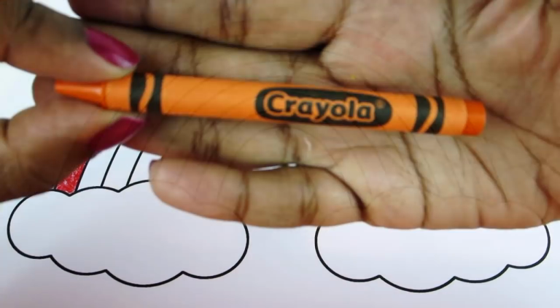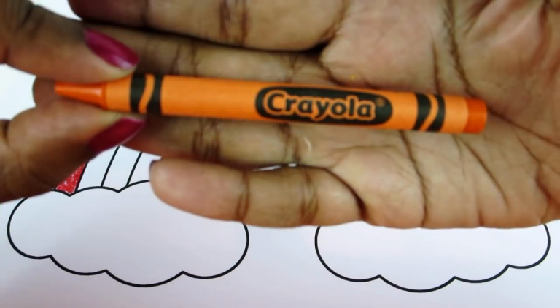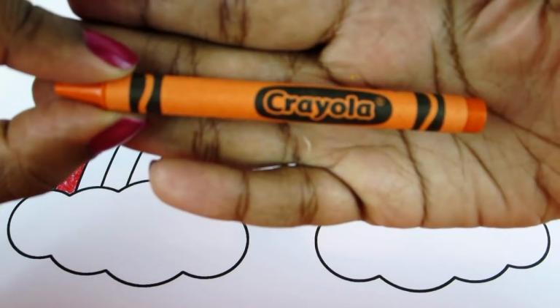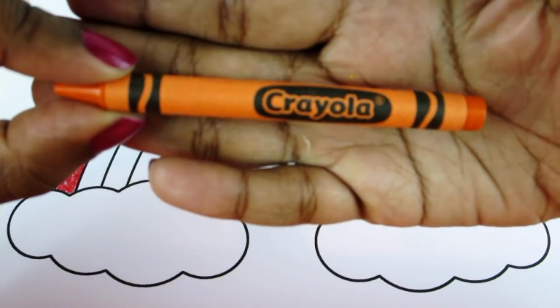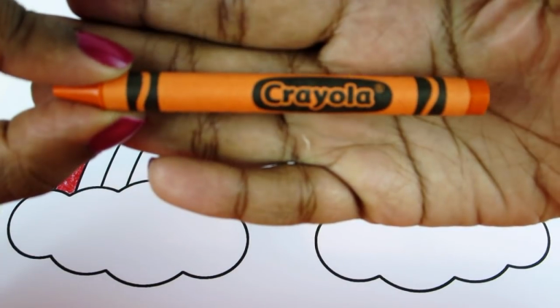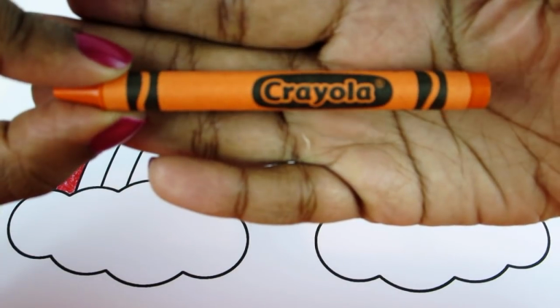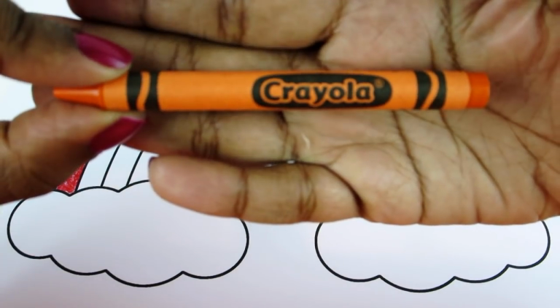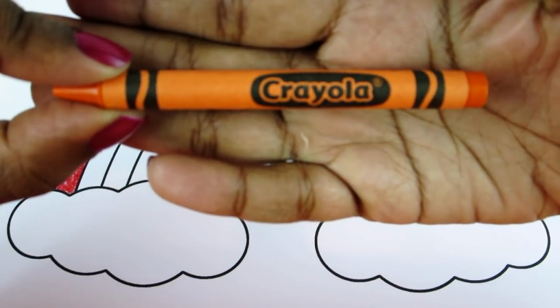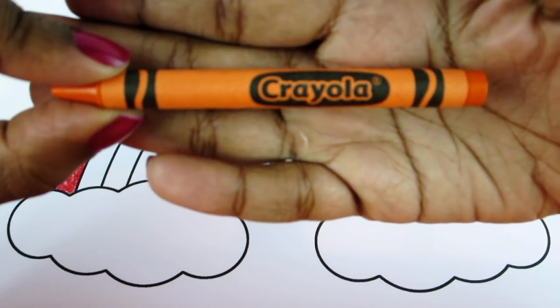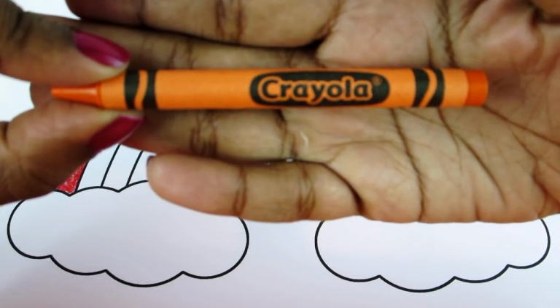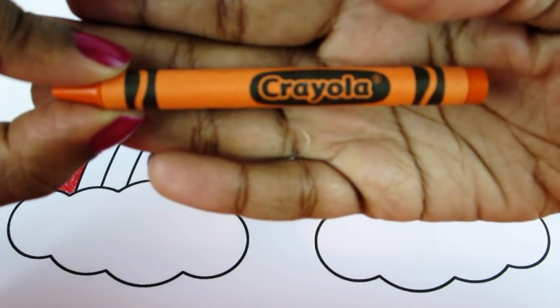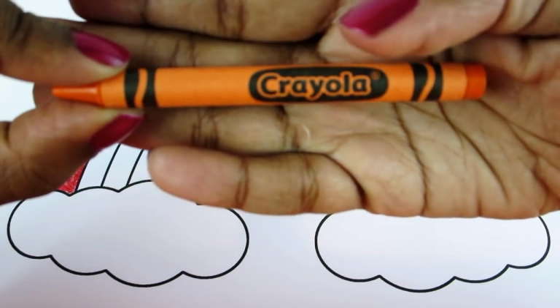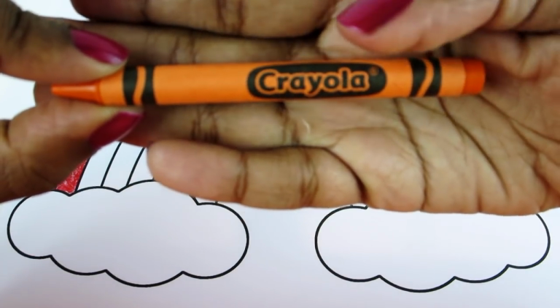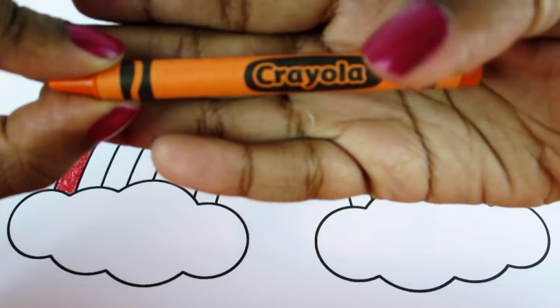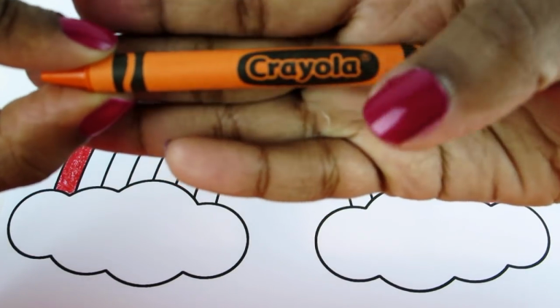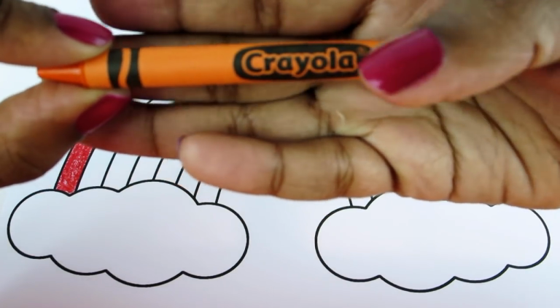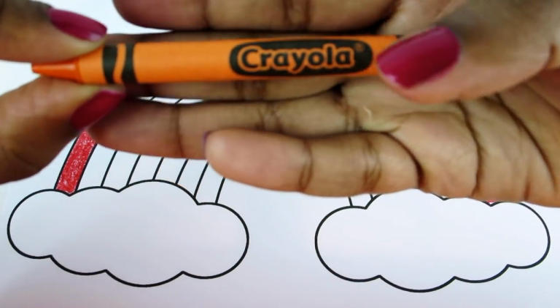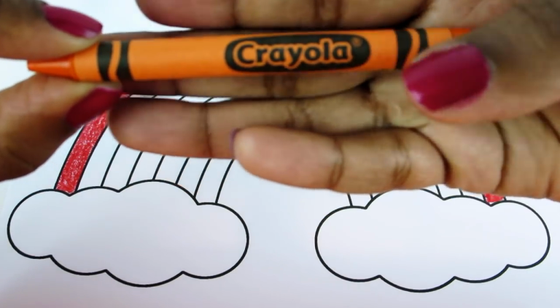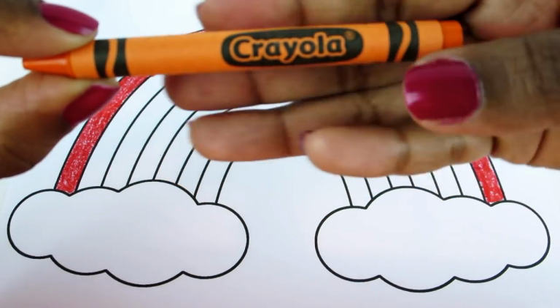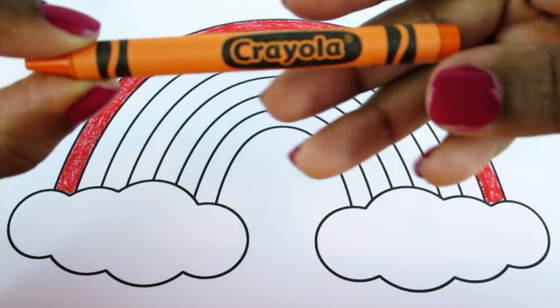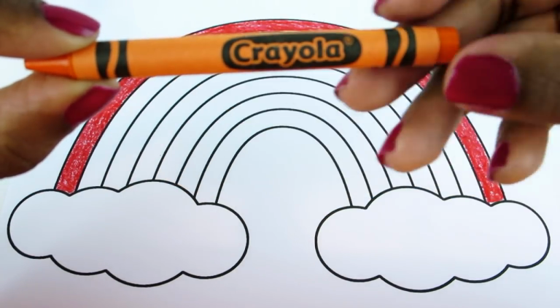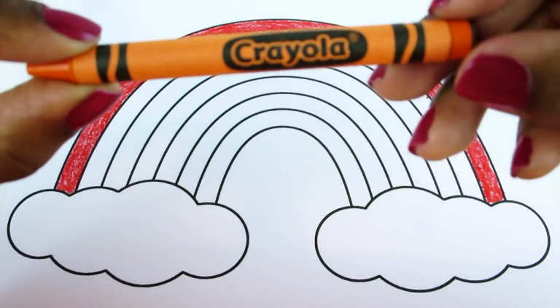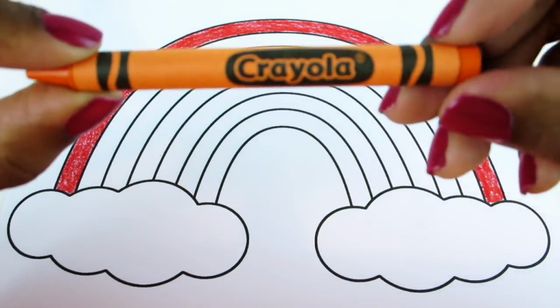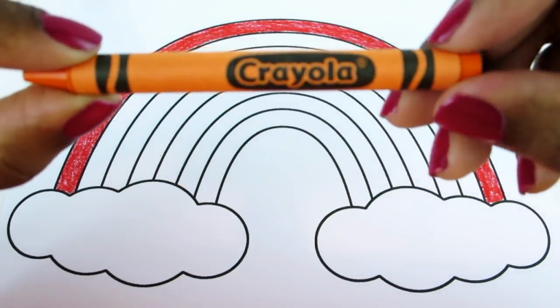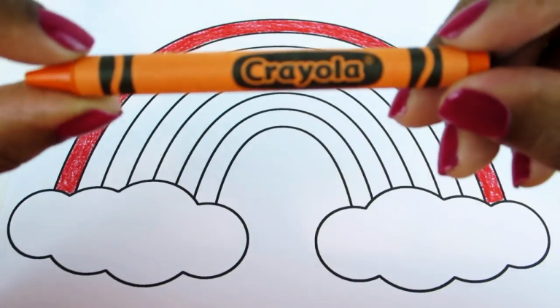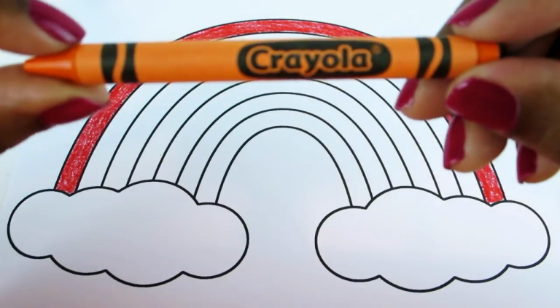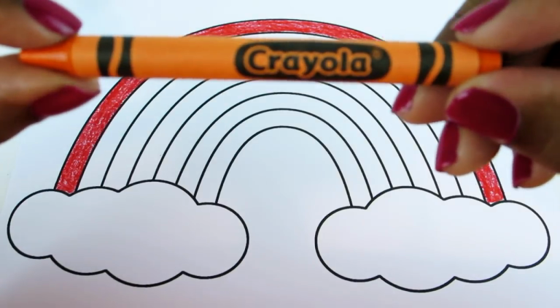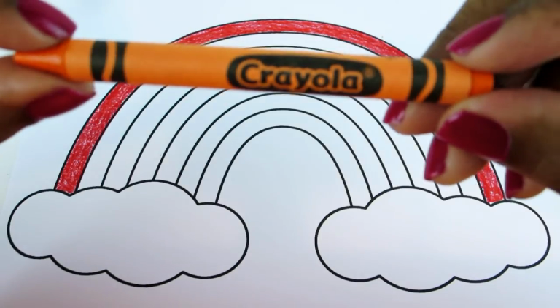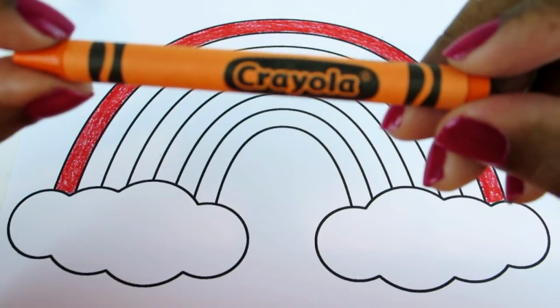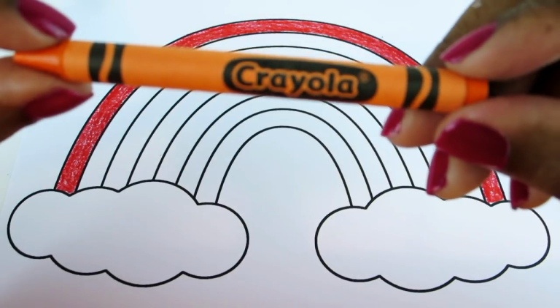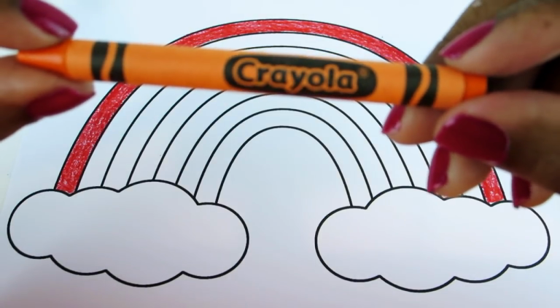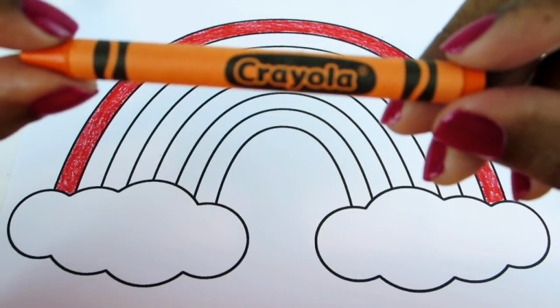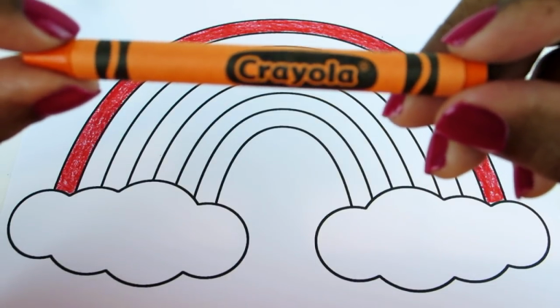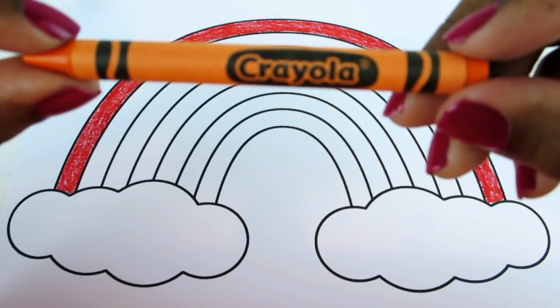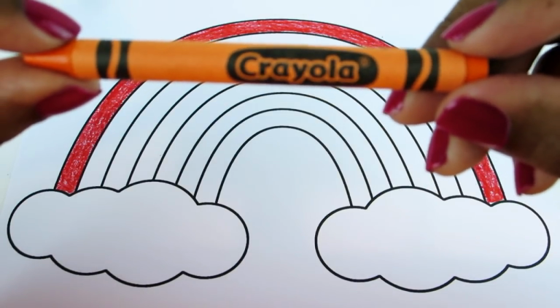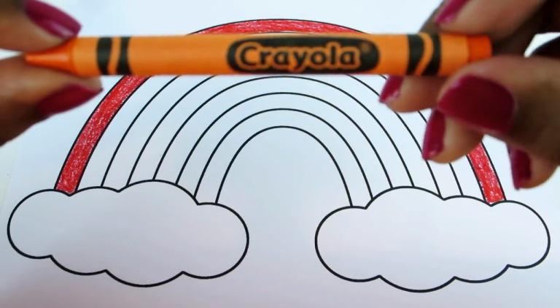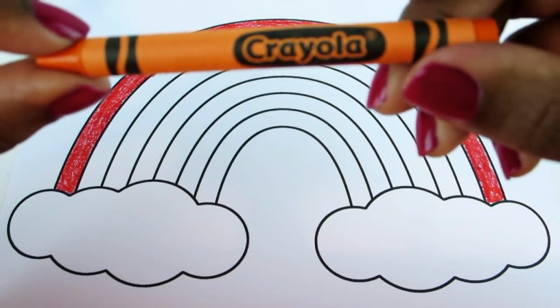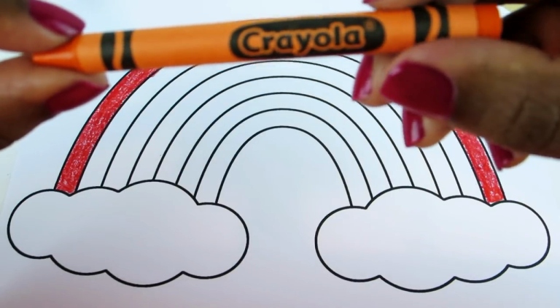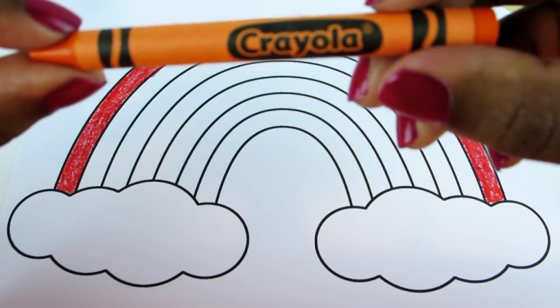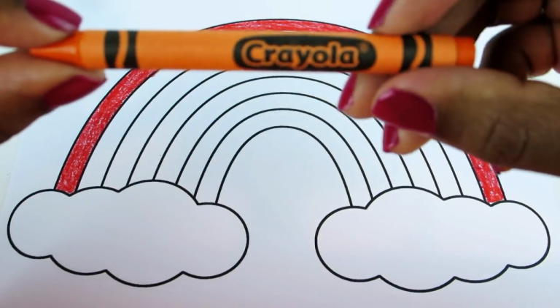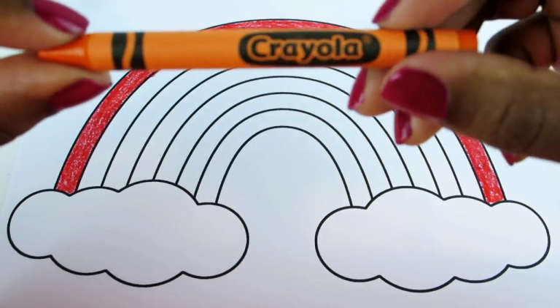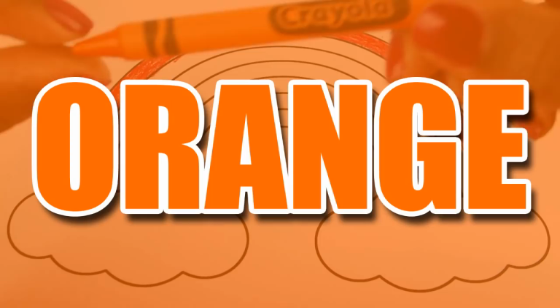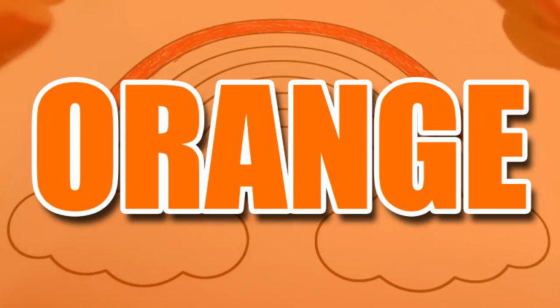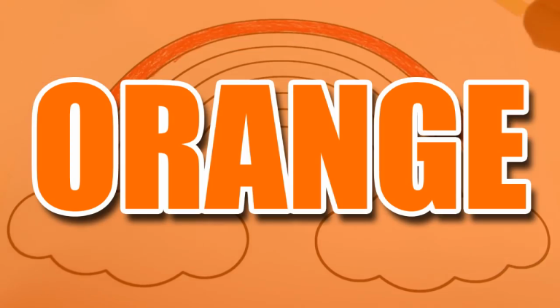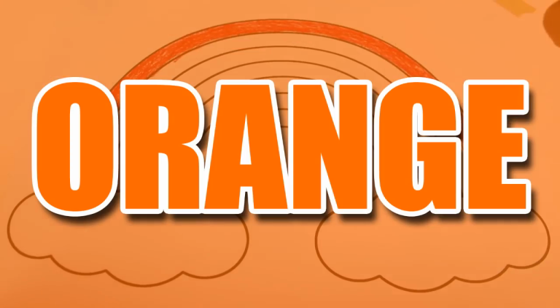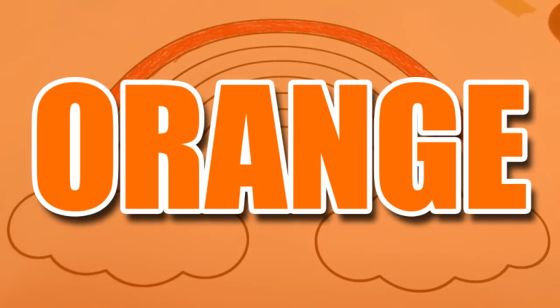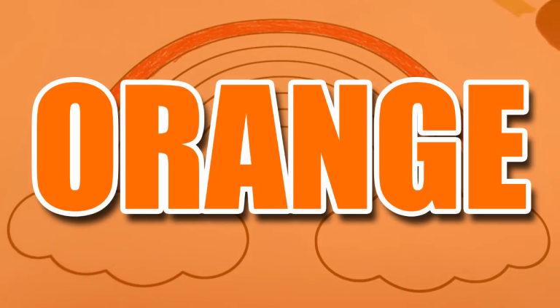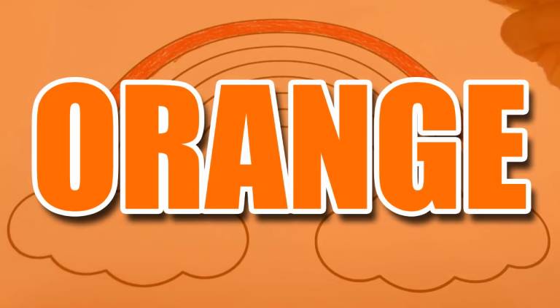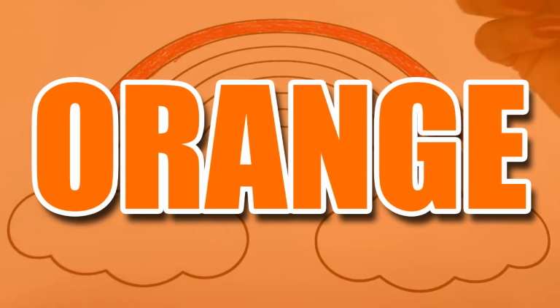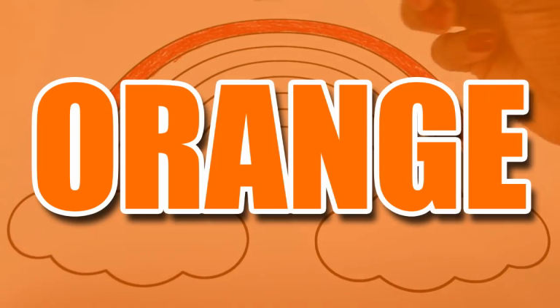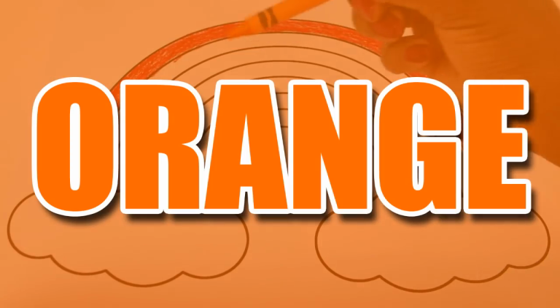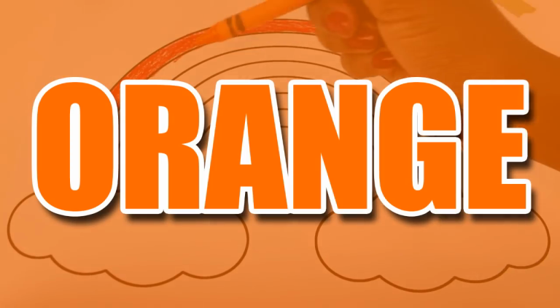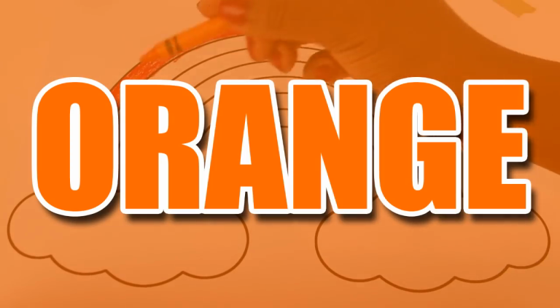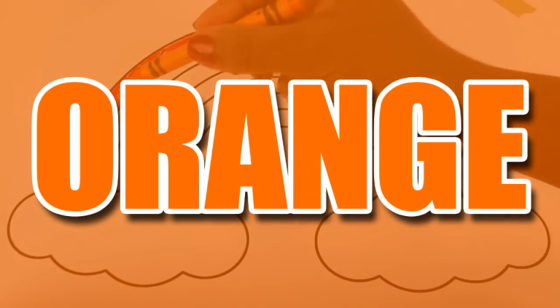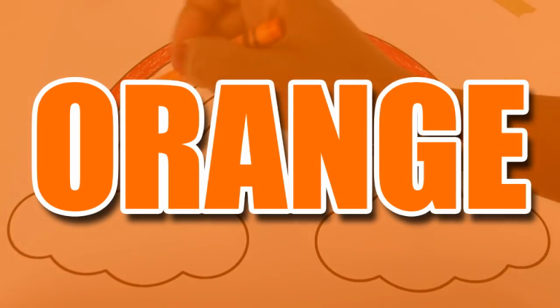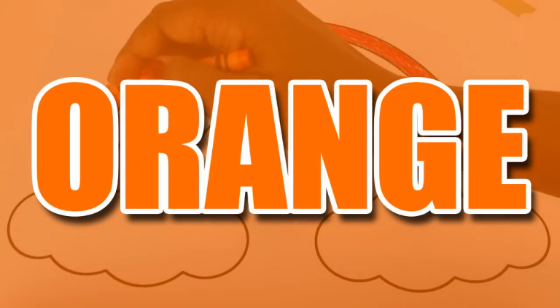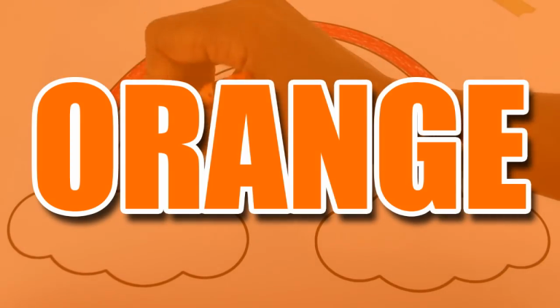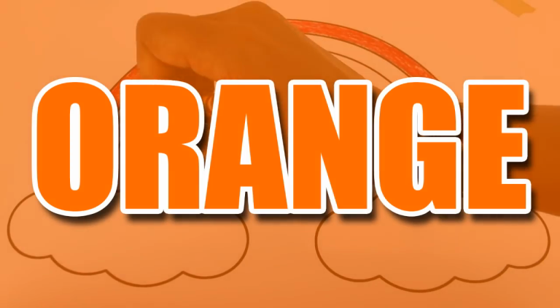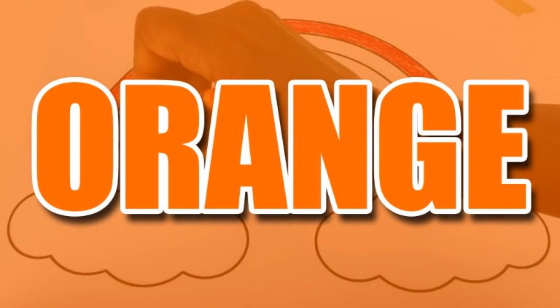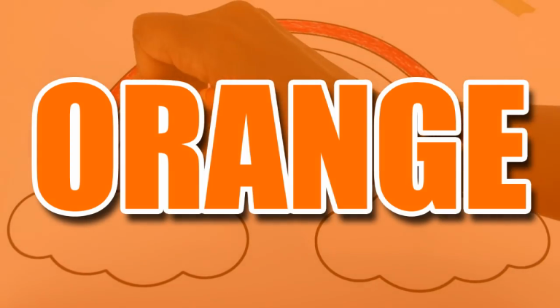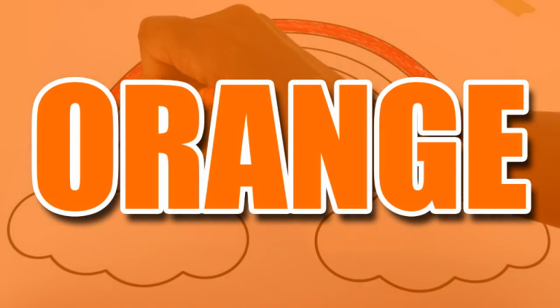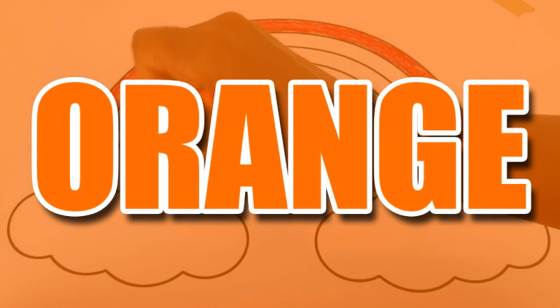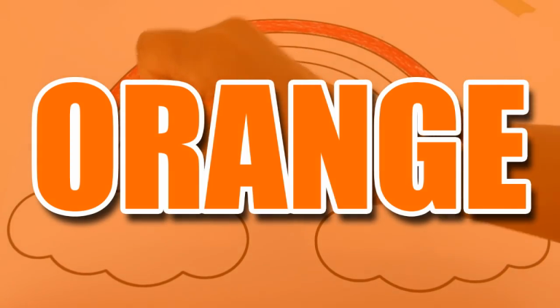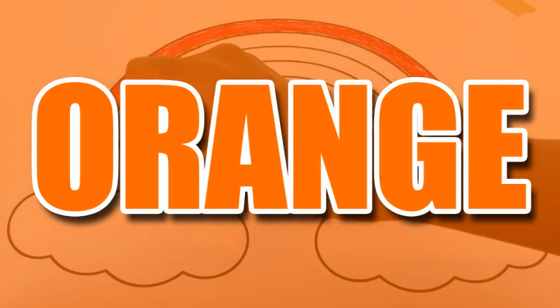Up next, we have this pretty color. Do you know what it's called? It's called orange.